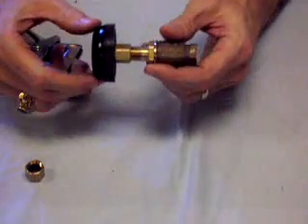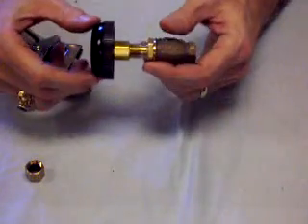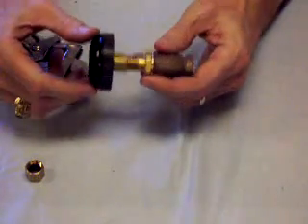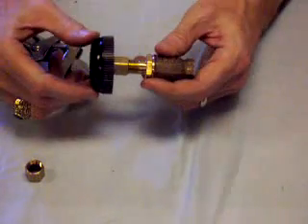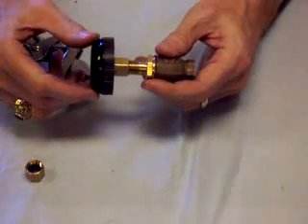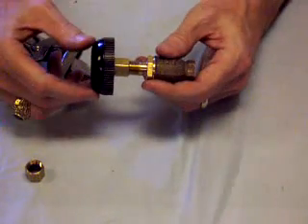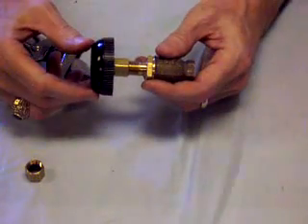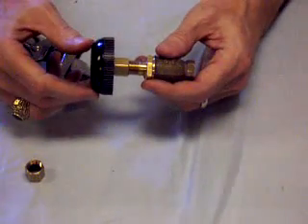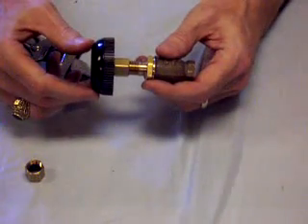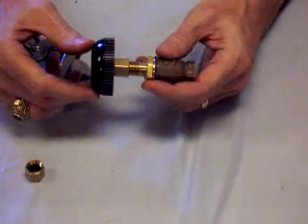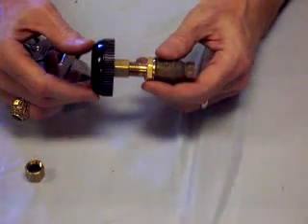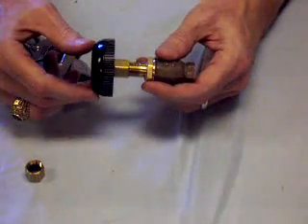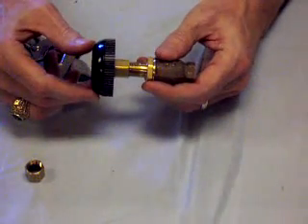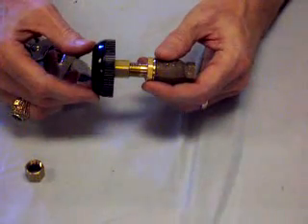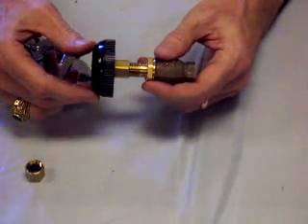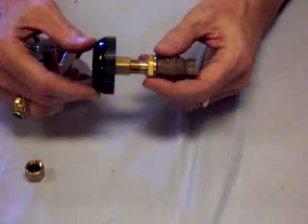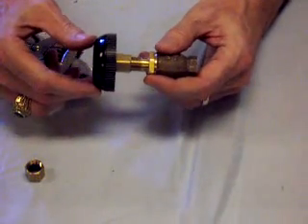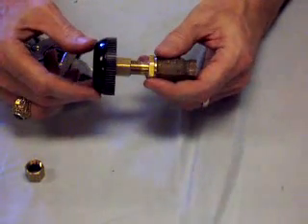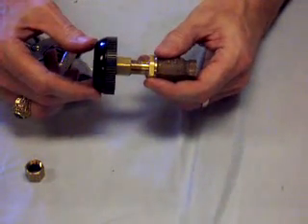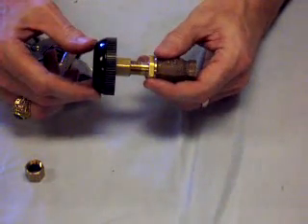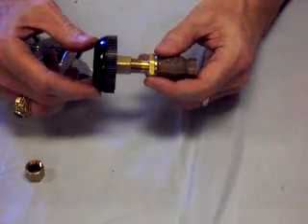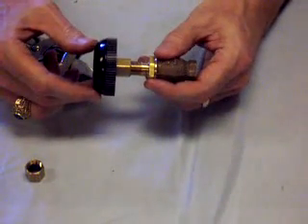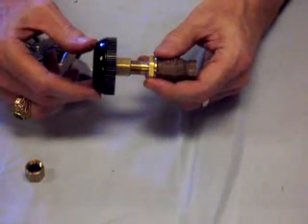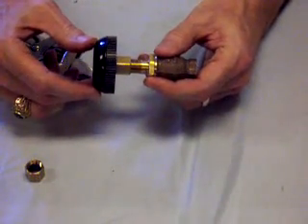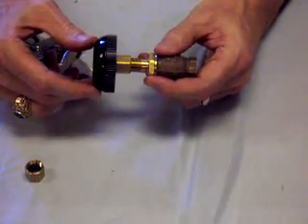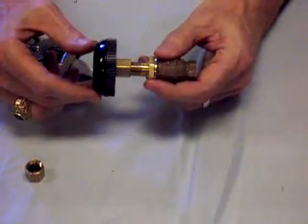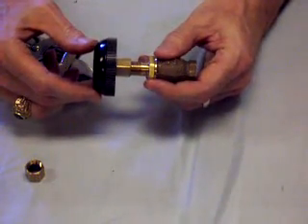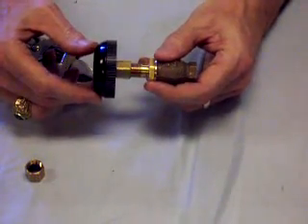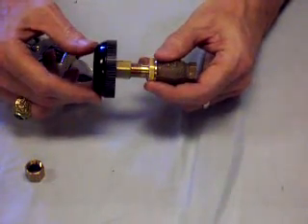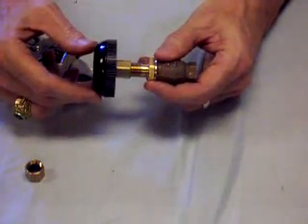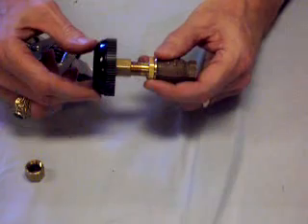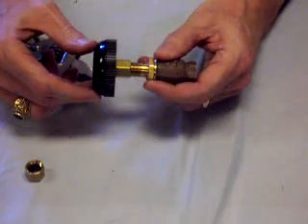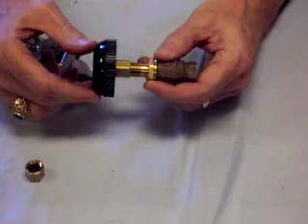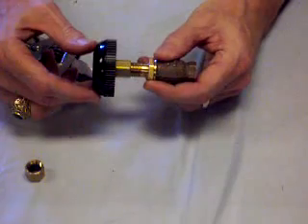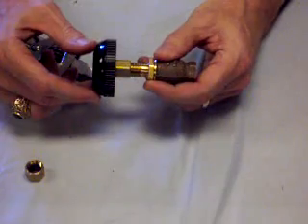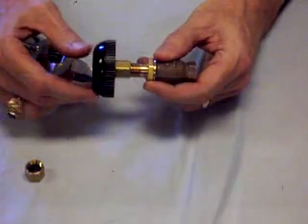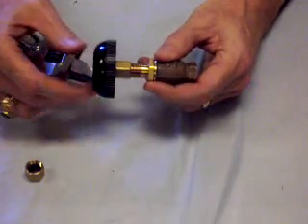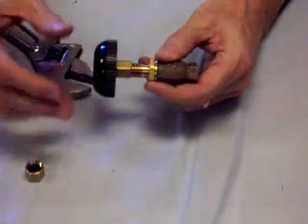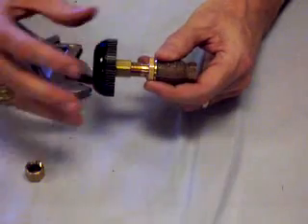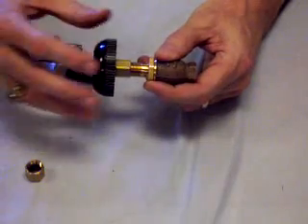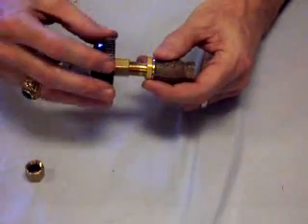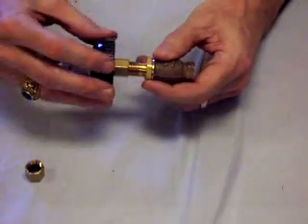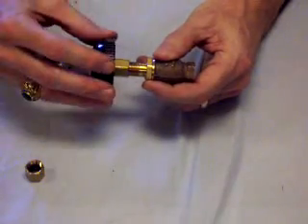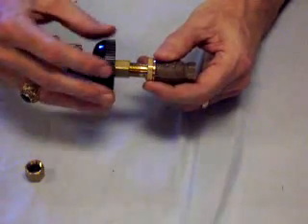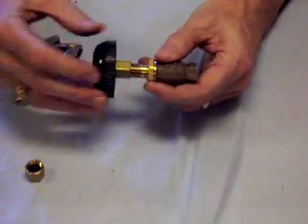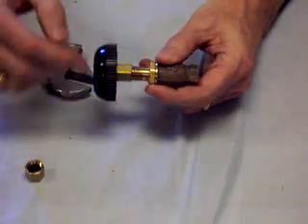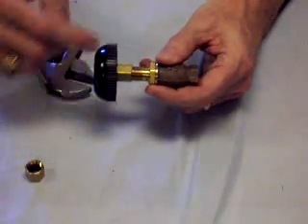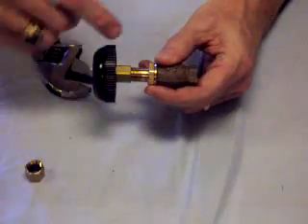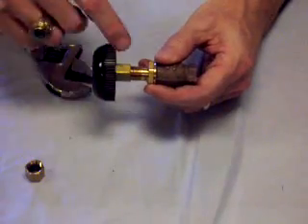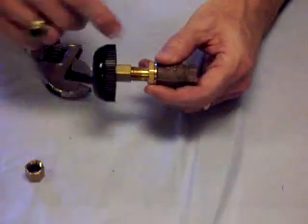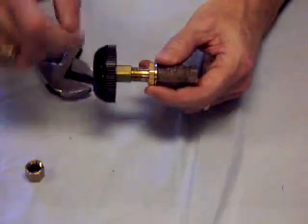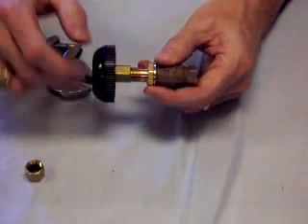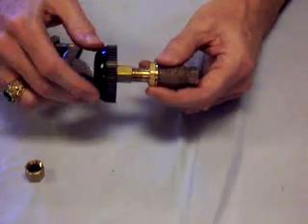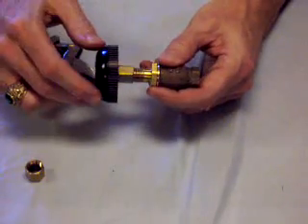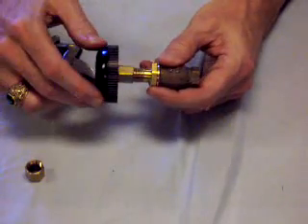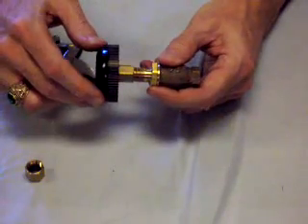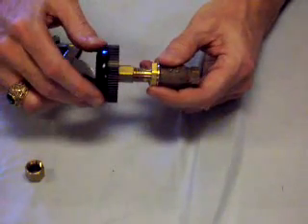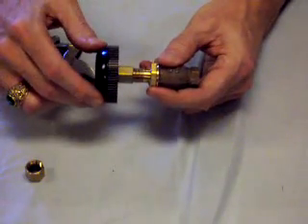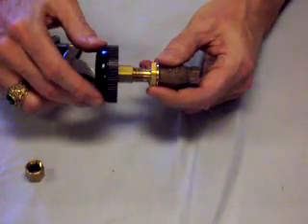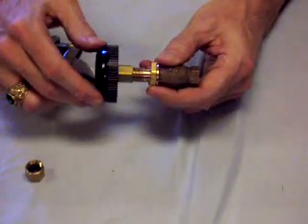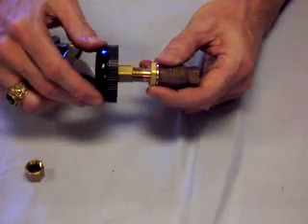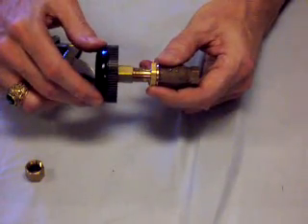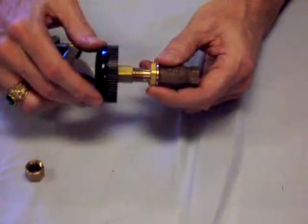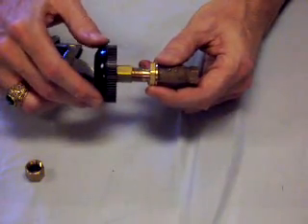This repair can be done without removal of the valve from the boiler, only the knob and the nut. Thank you.